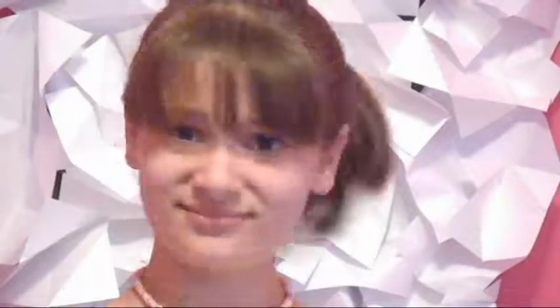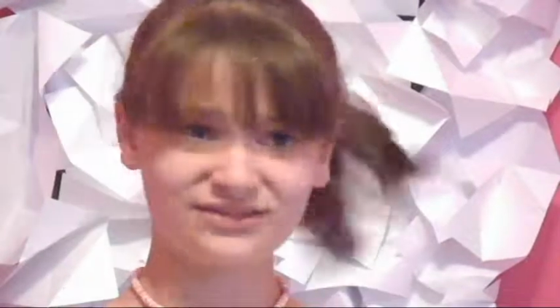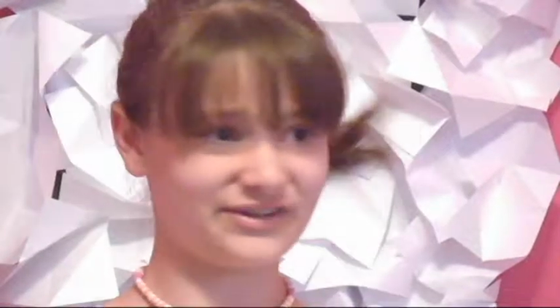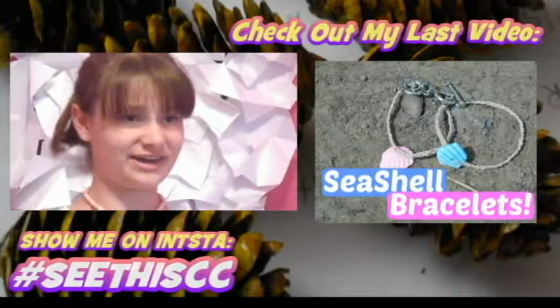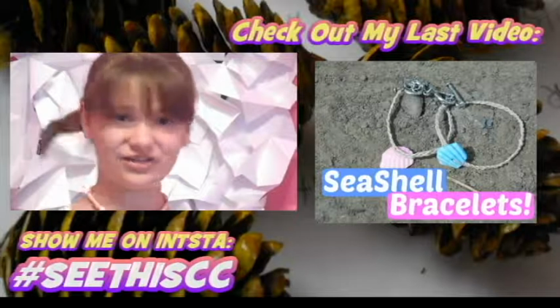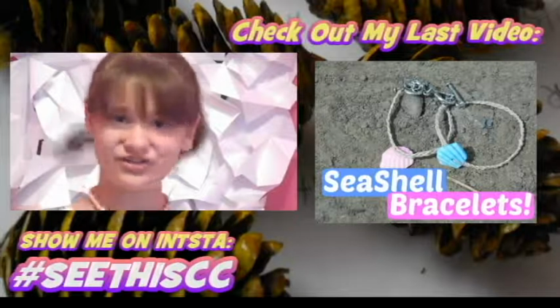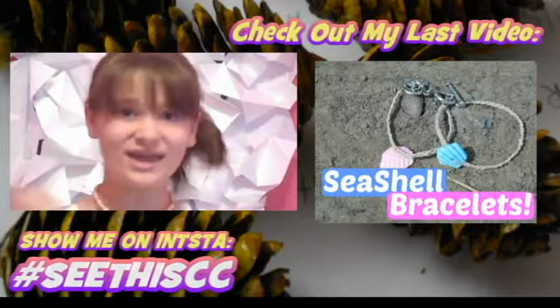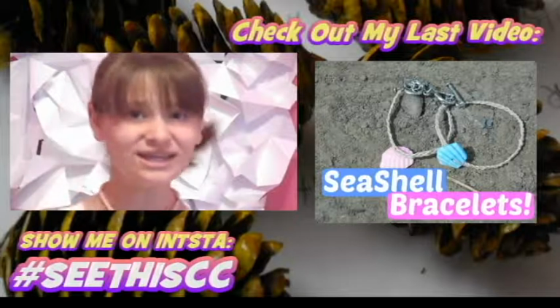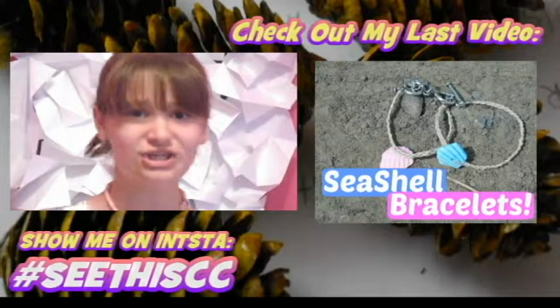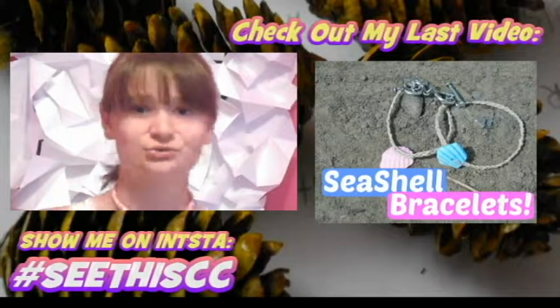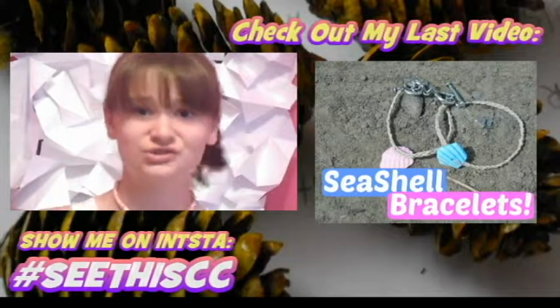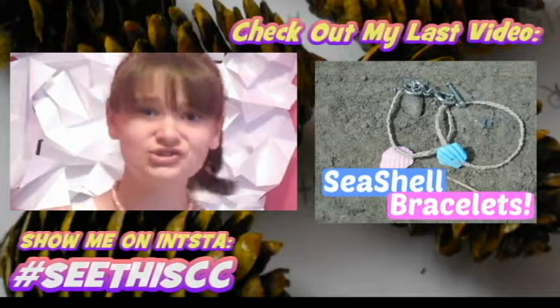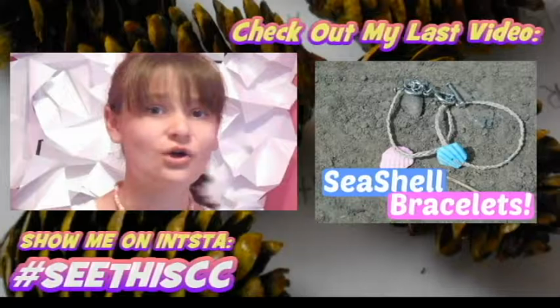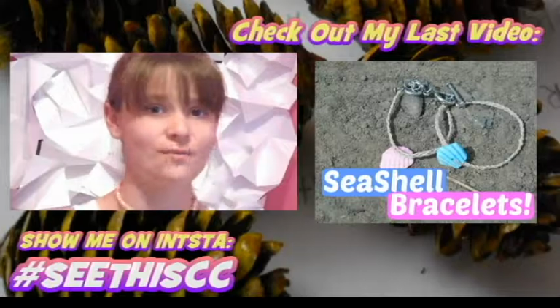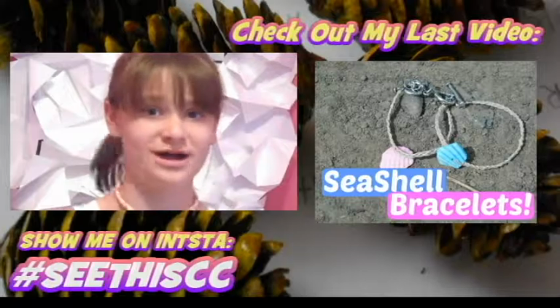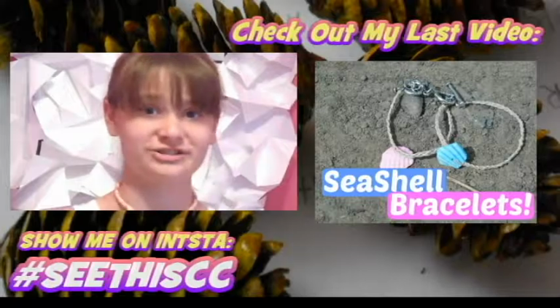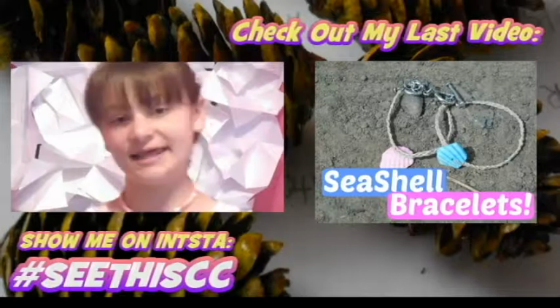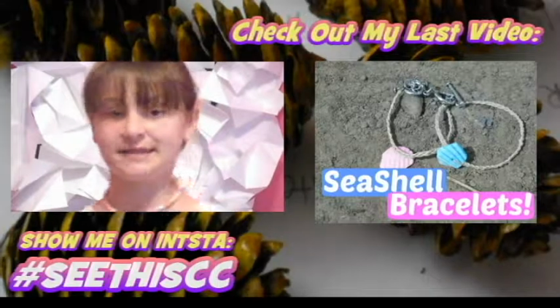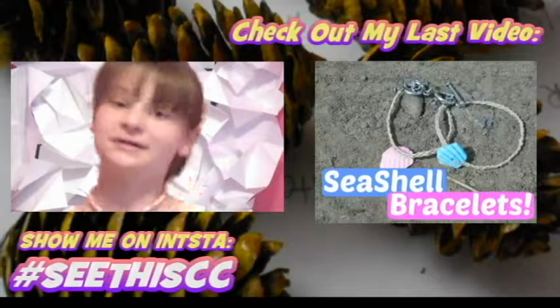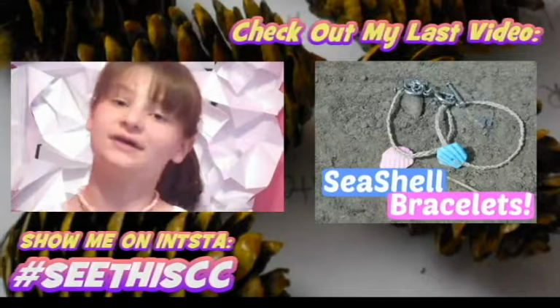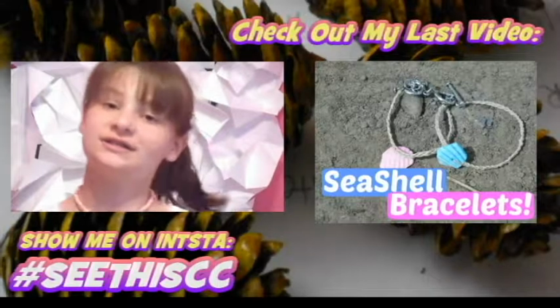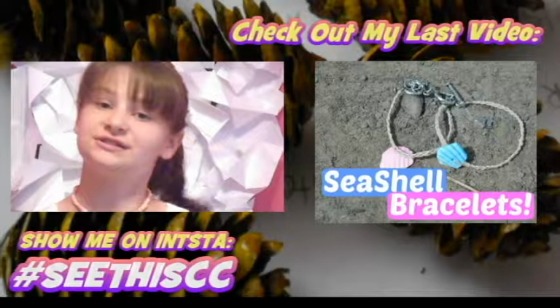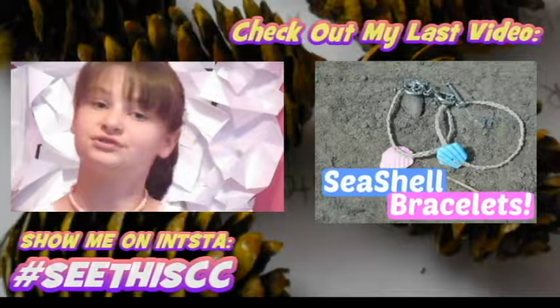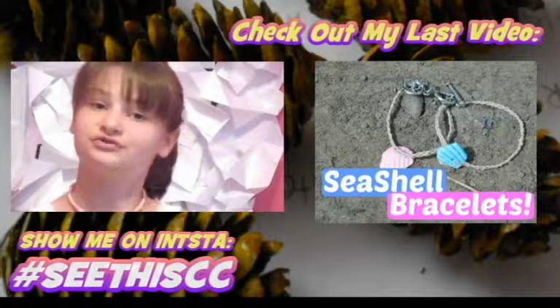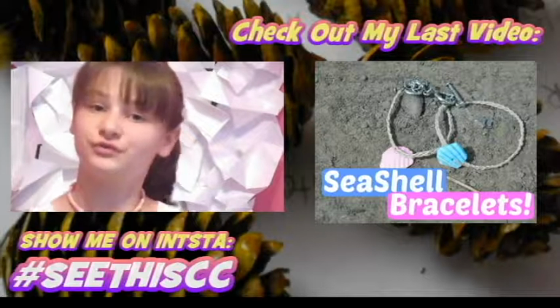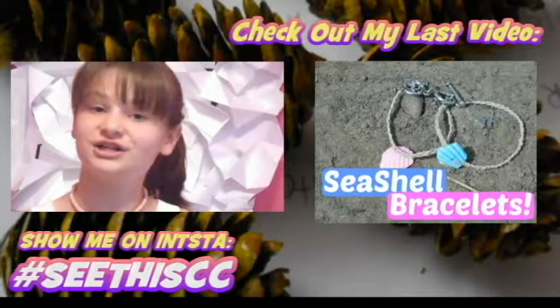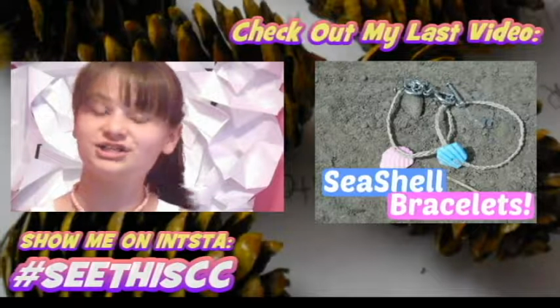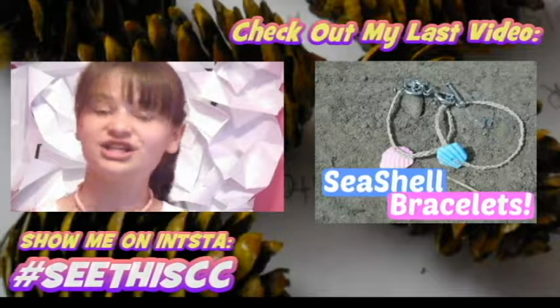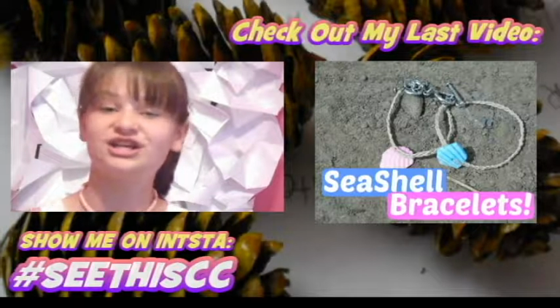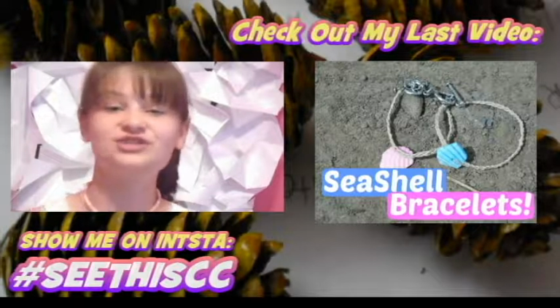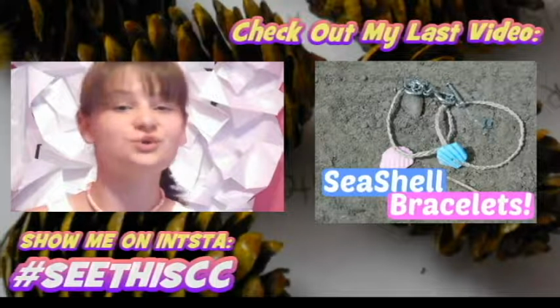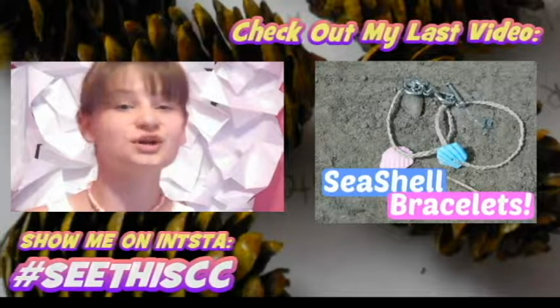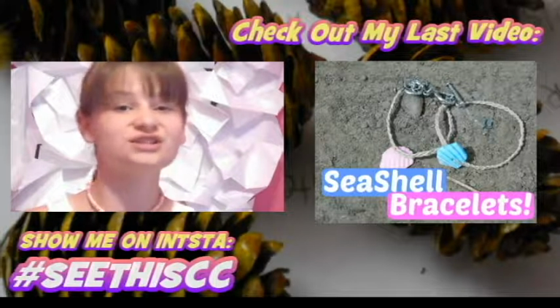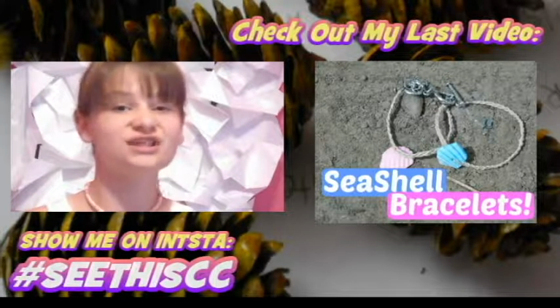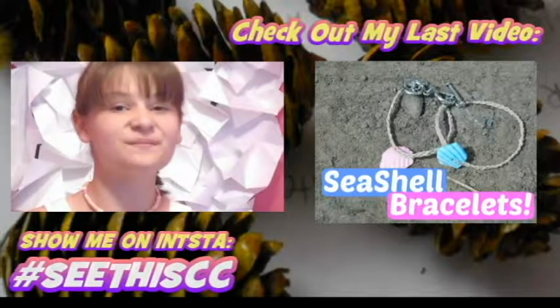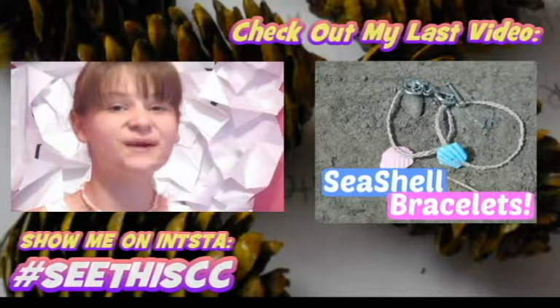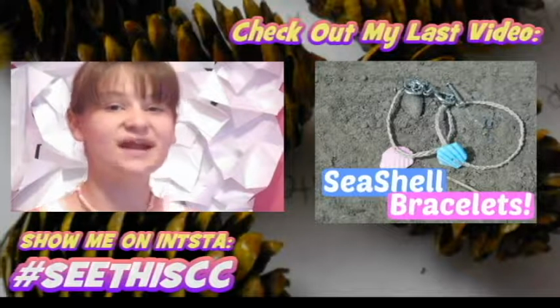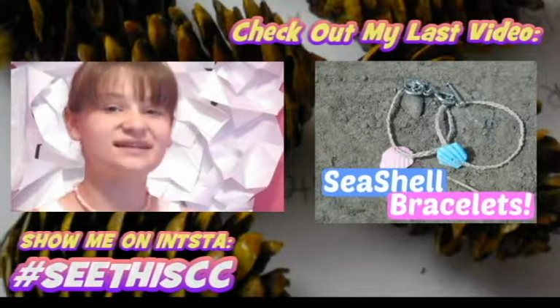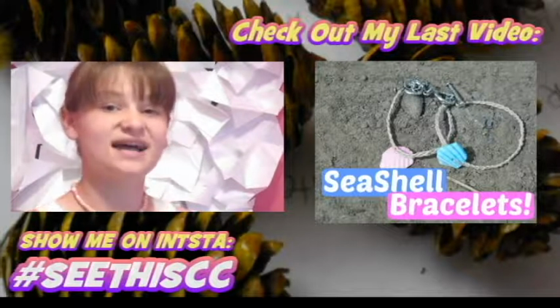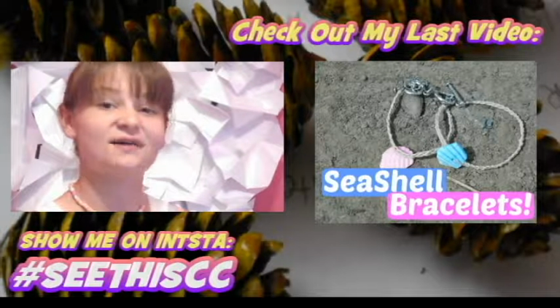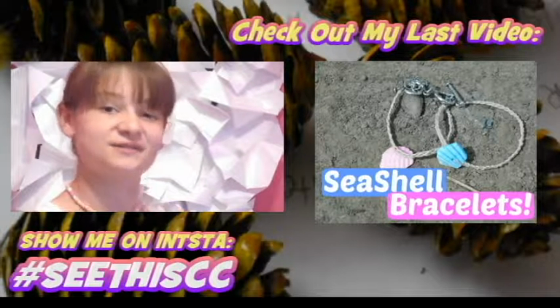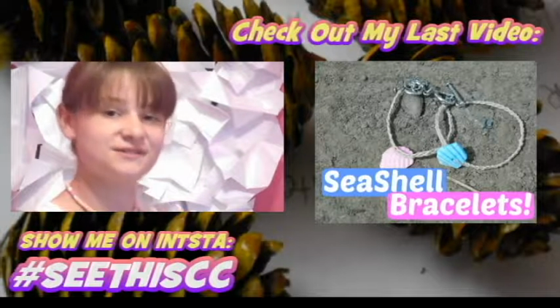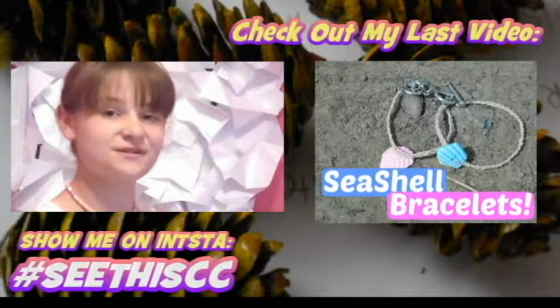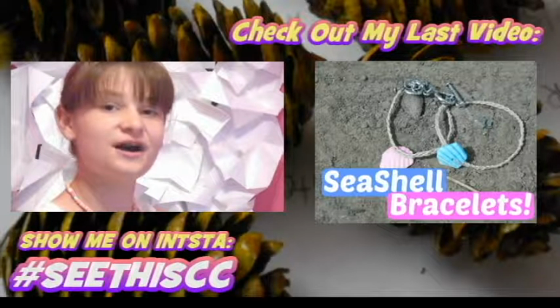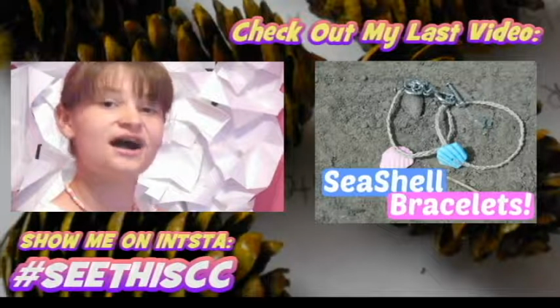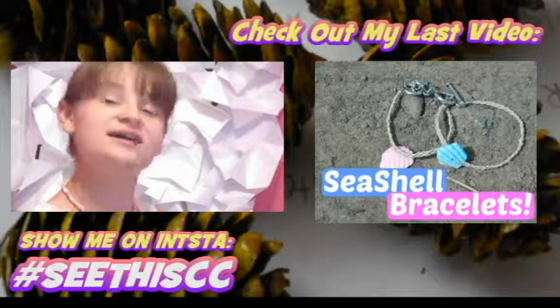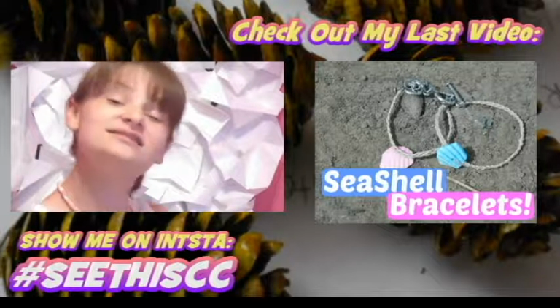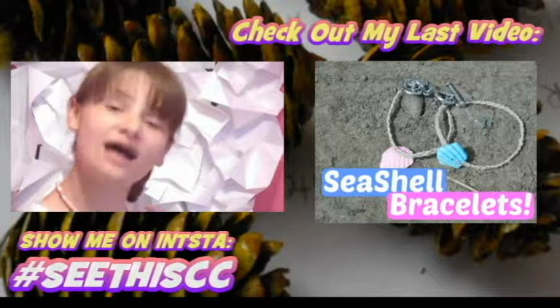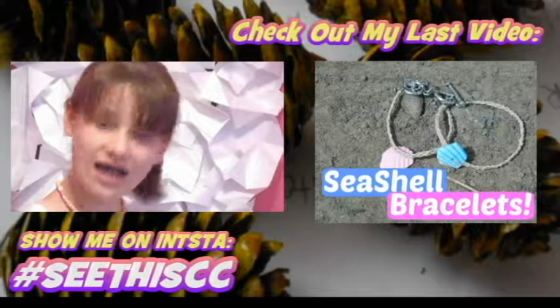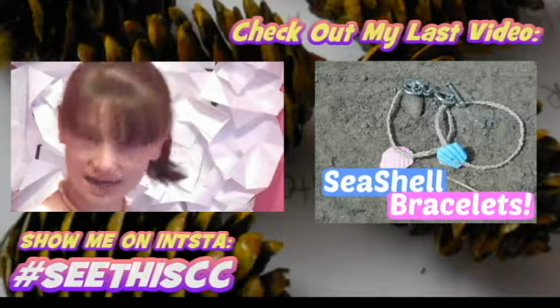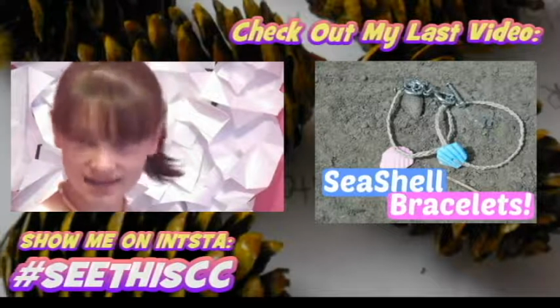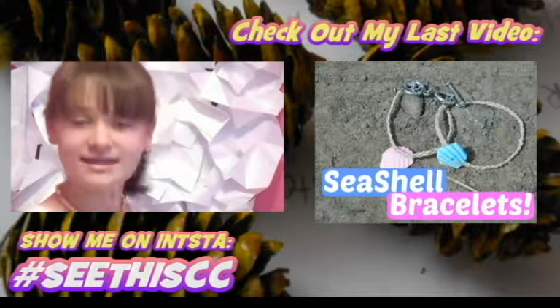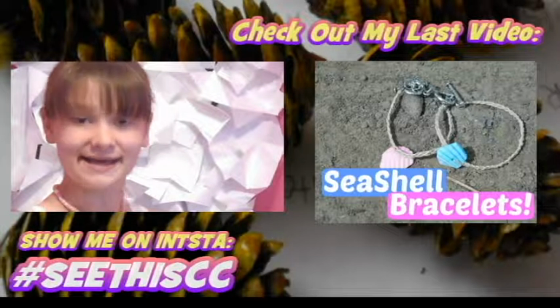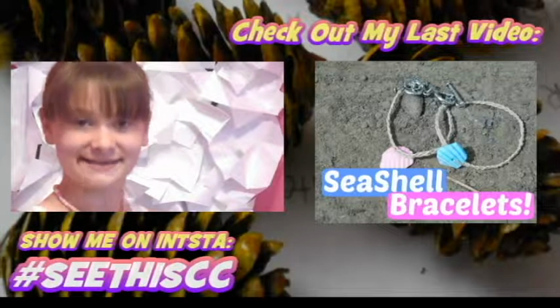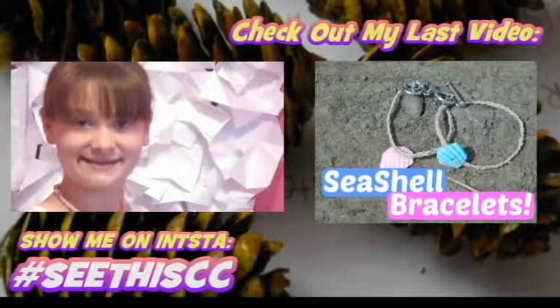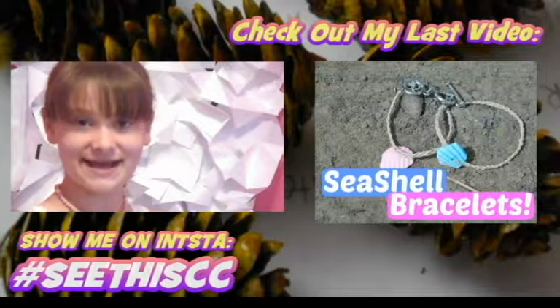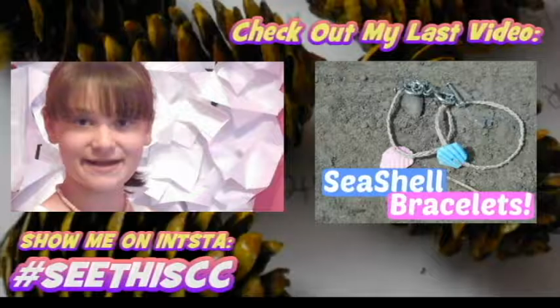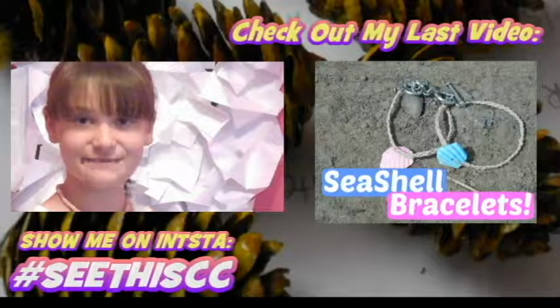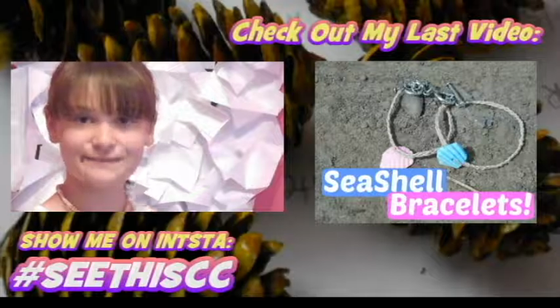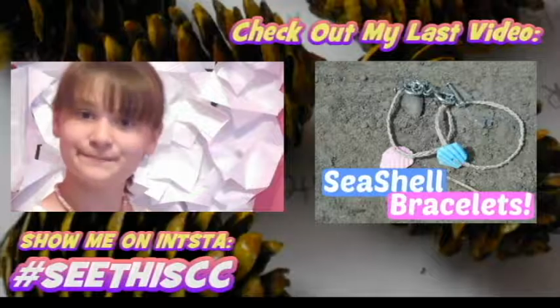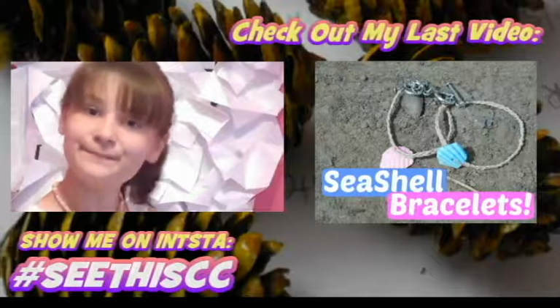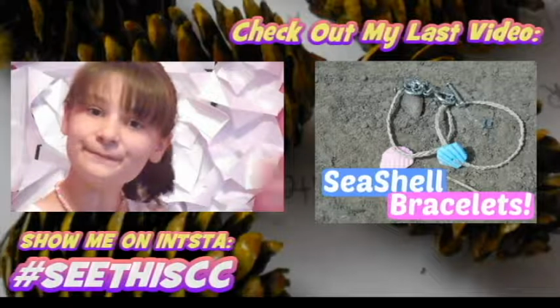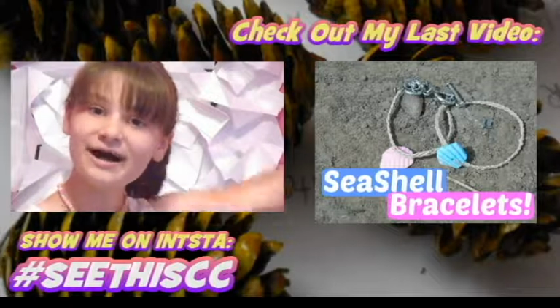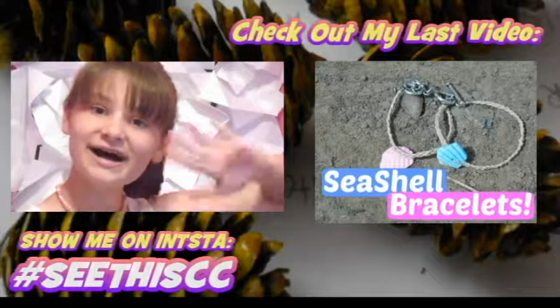Thank you so much, and thank you guys so much for watching. Enjoy your summer and I will see you guys next time. Bye!